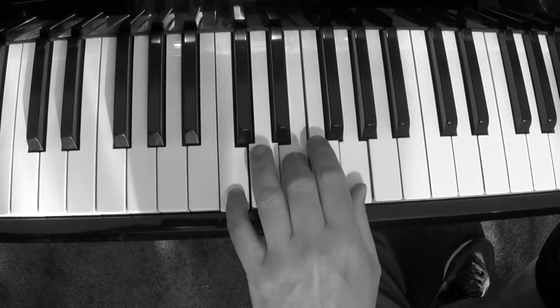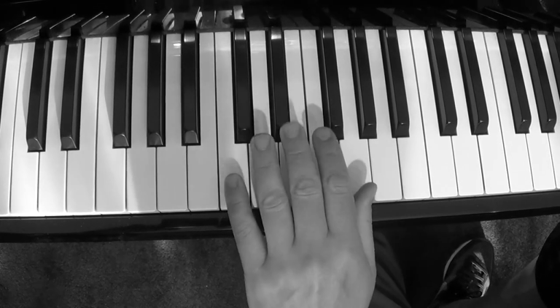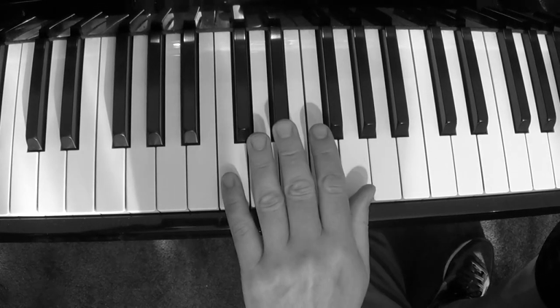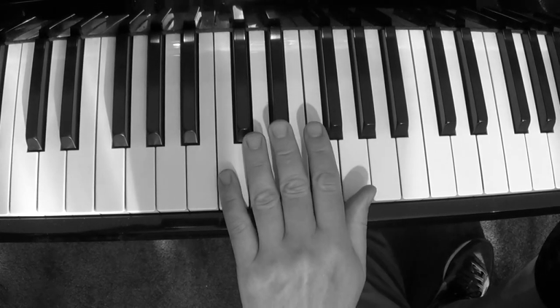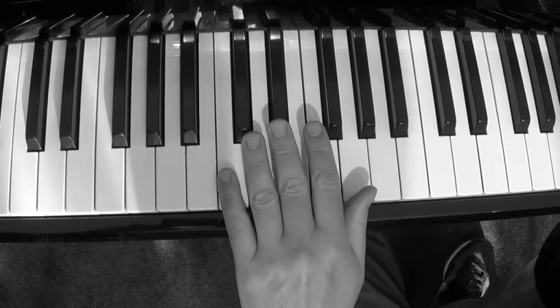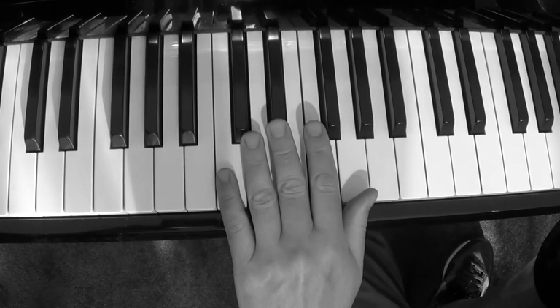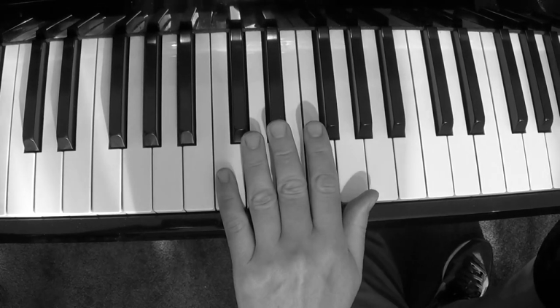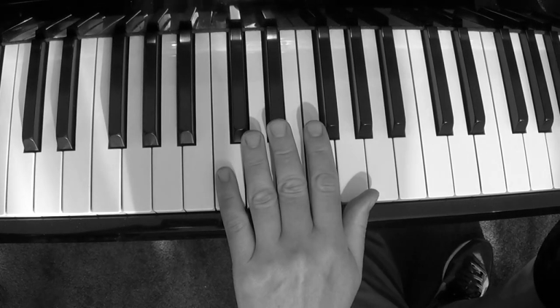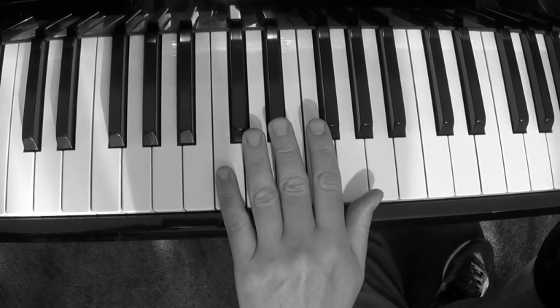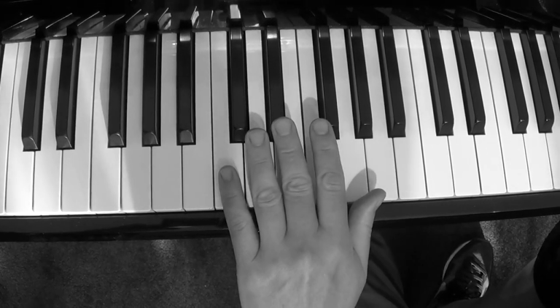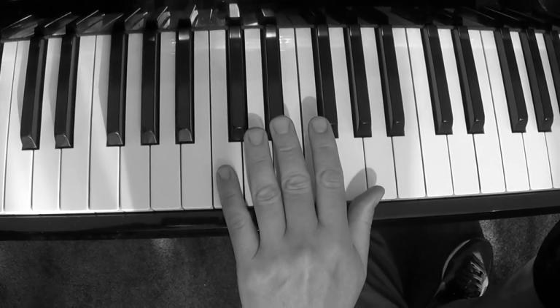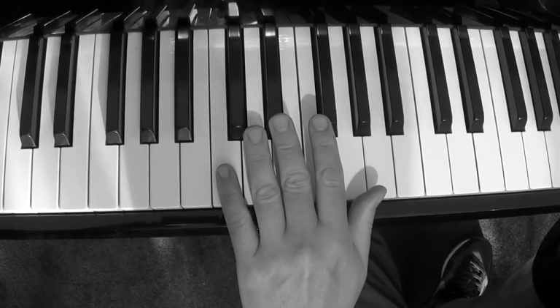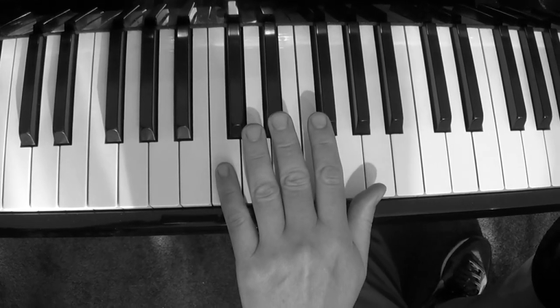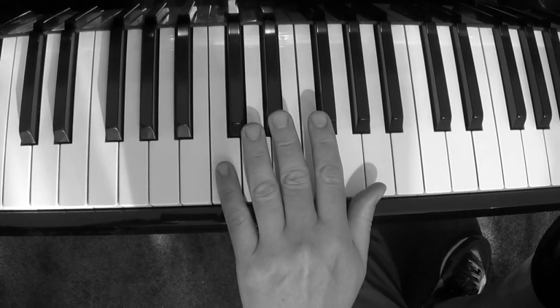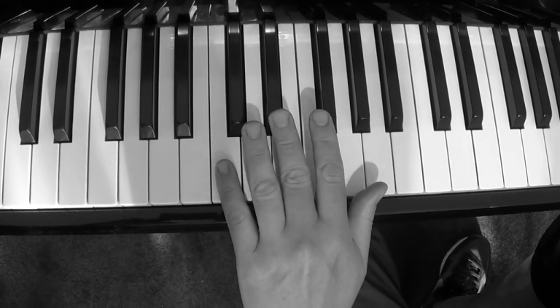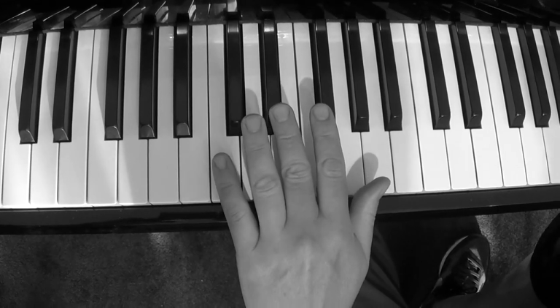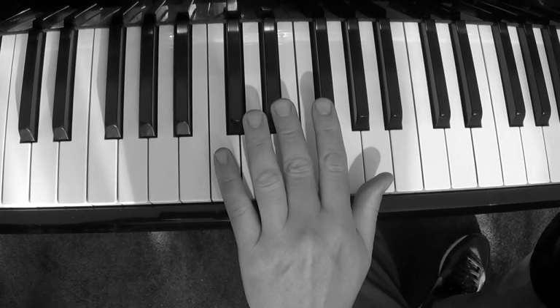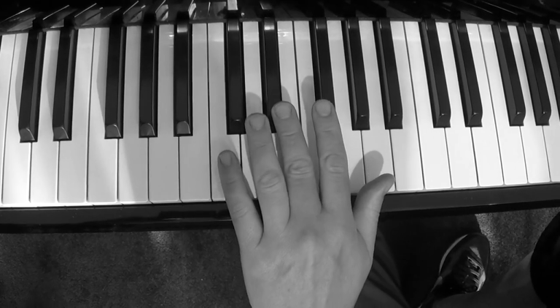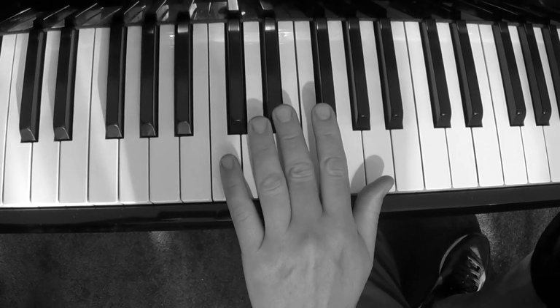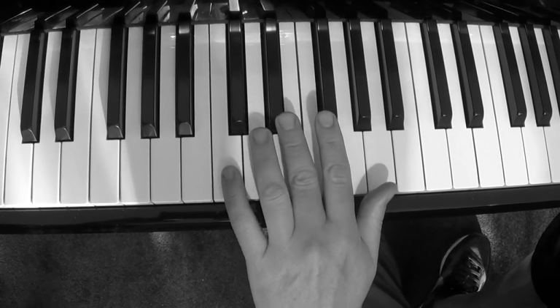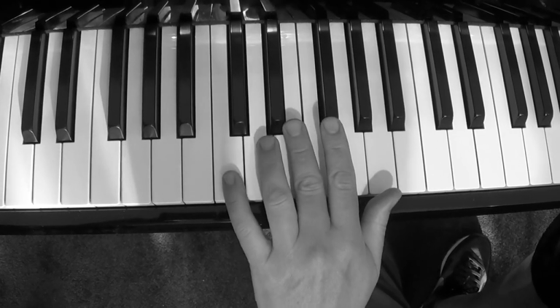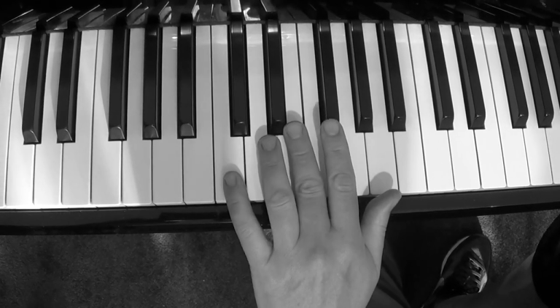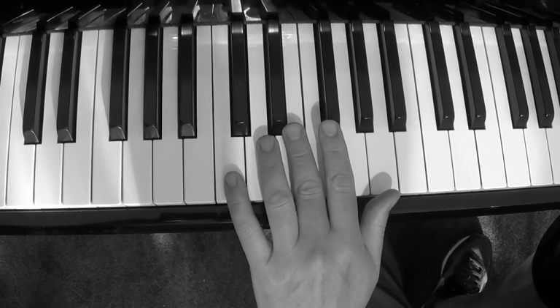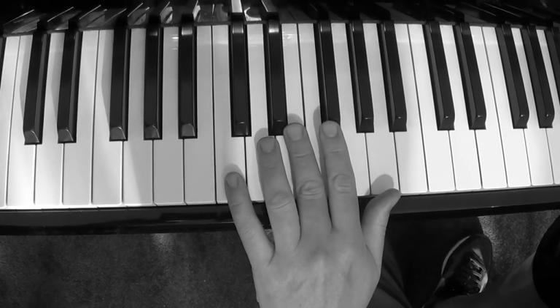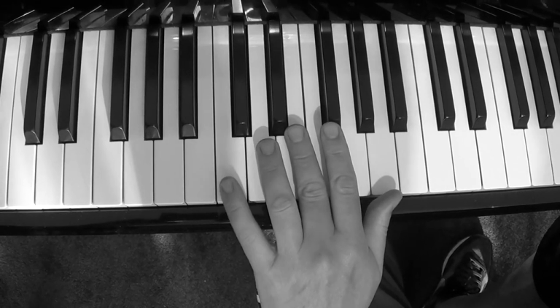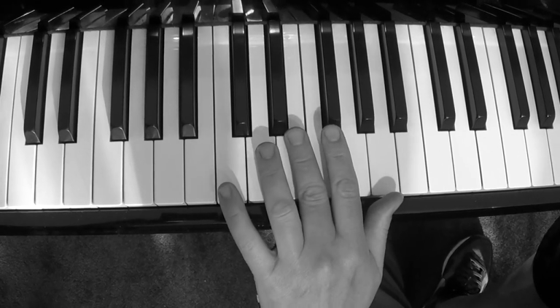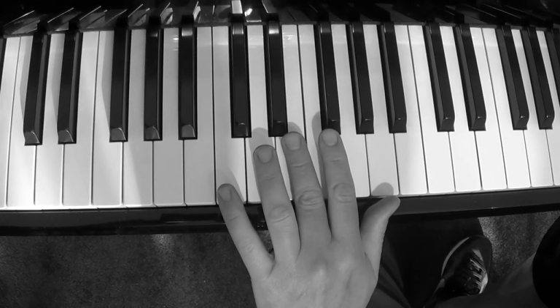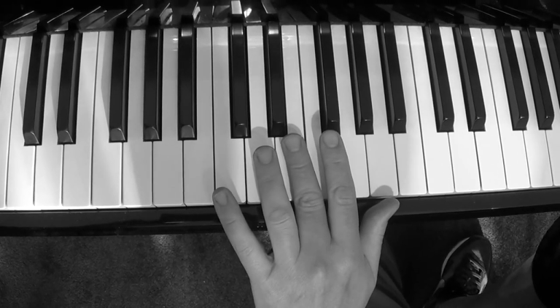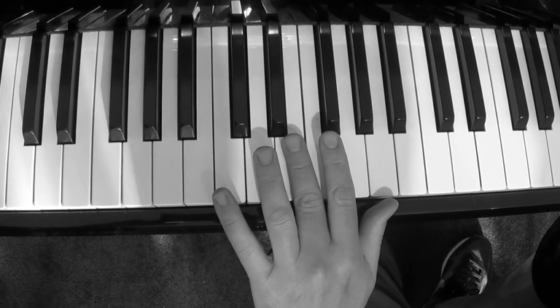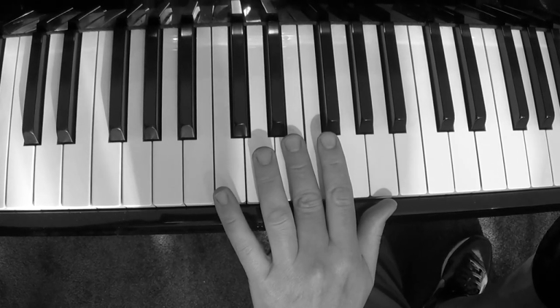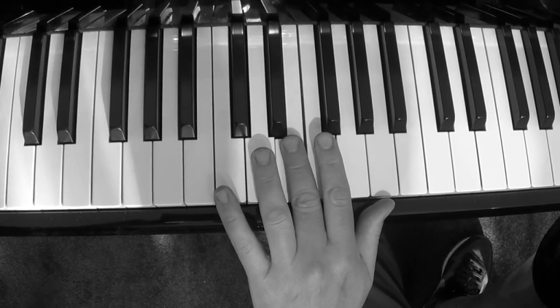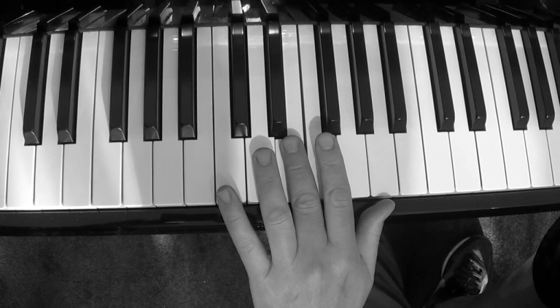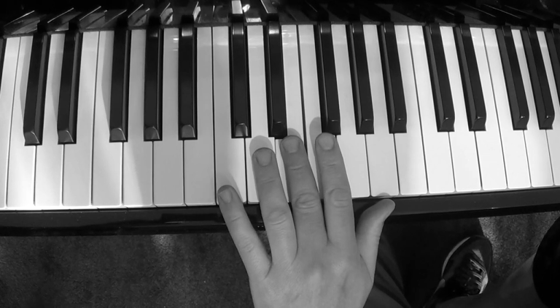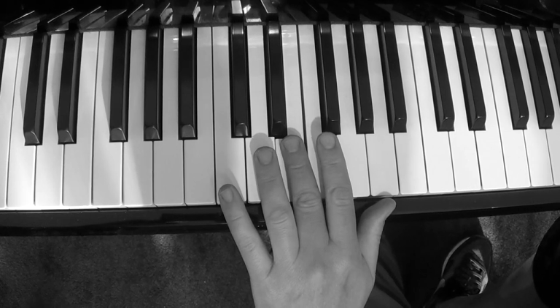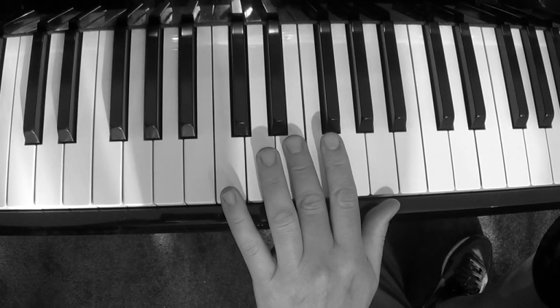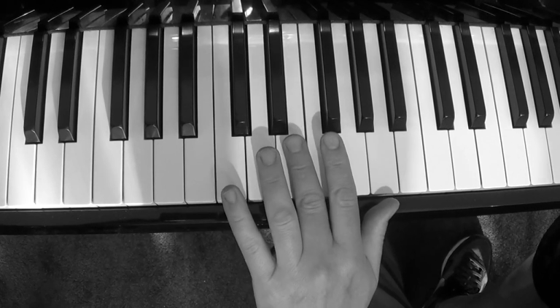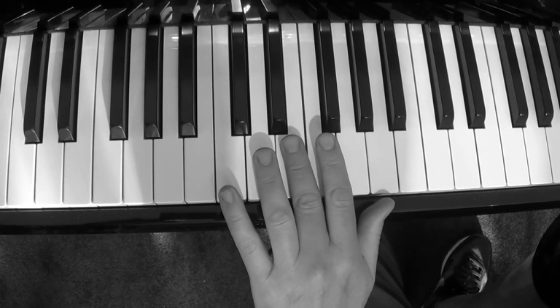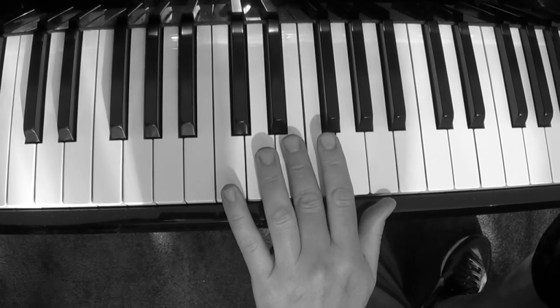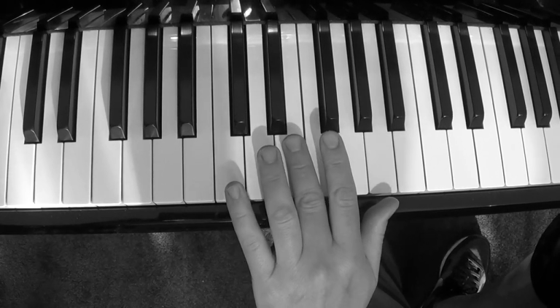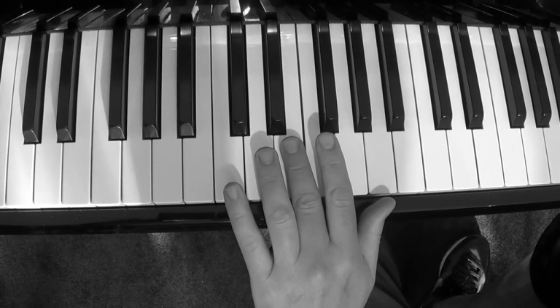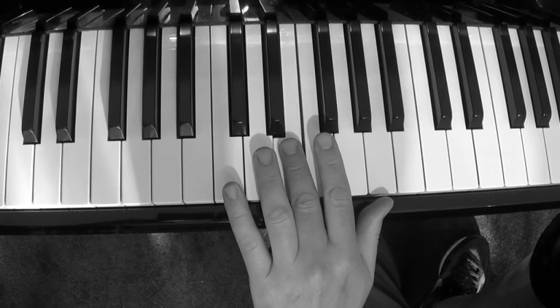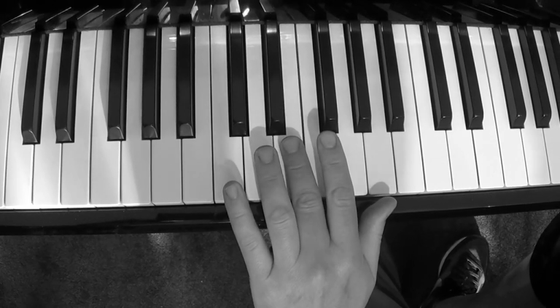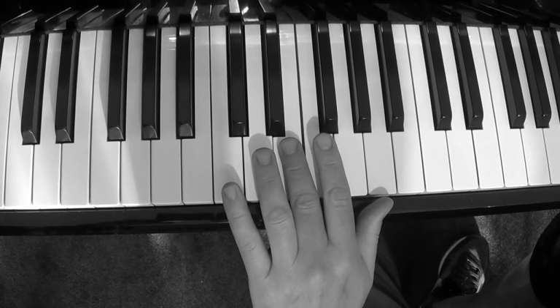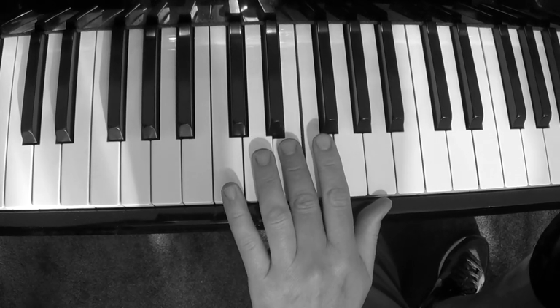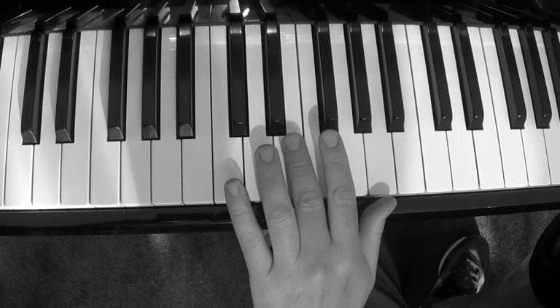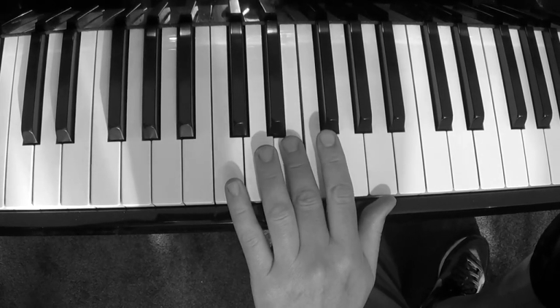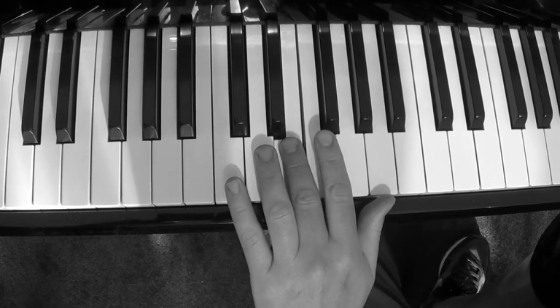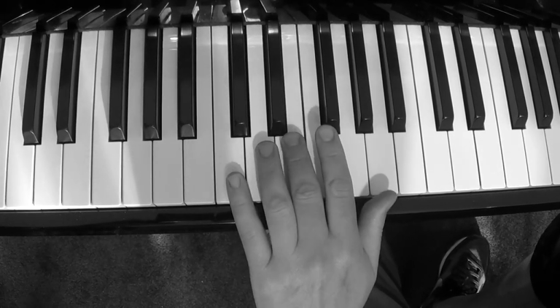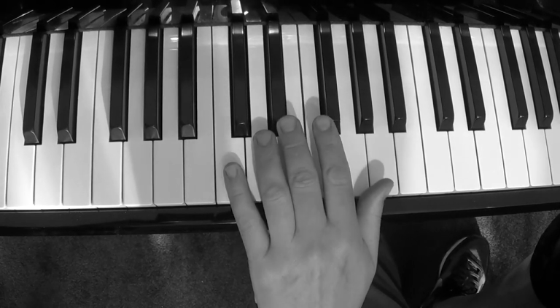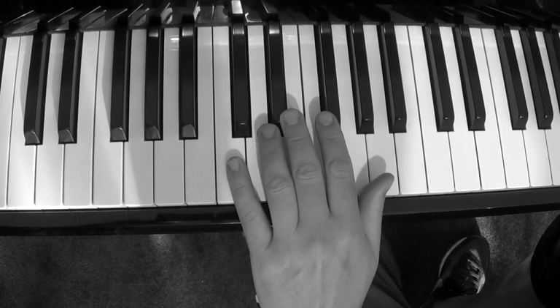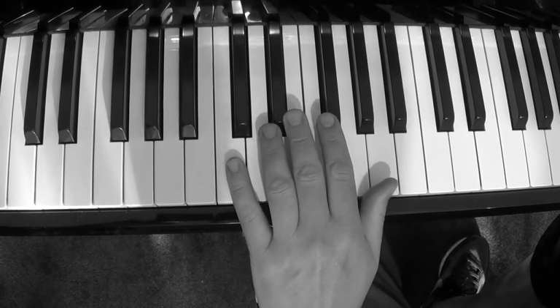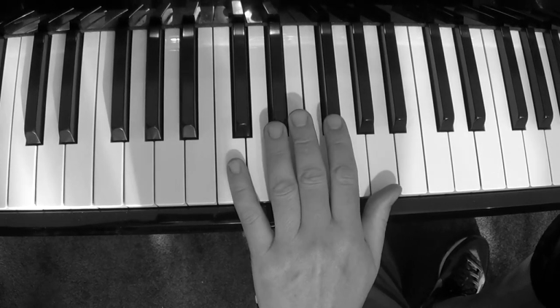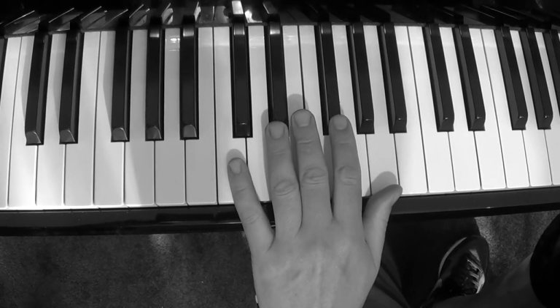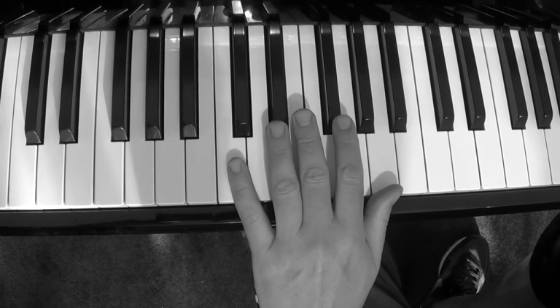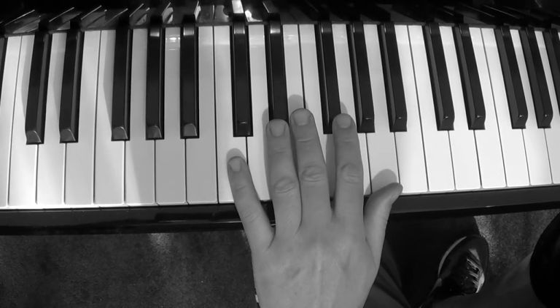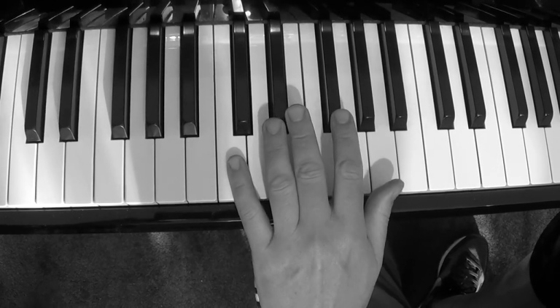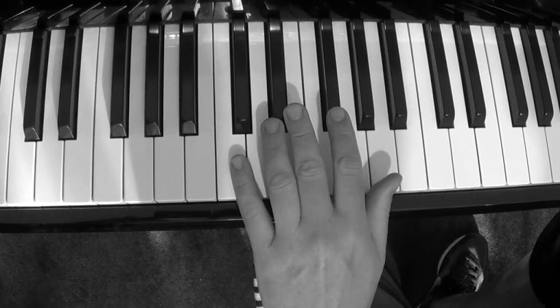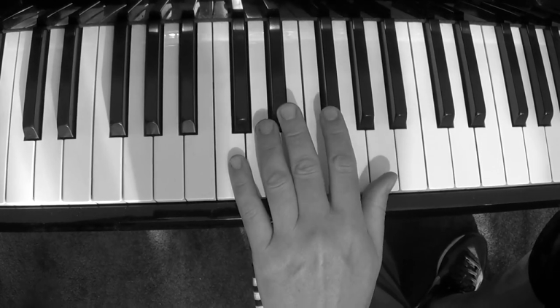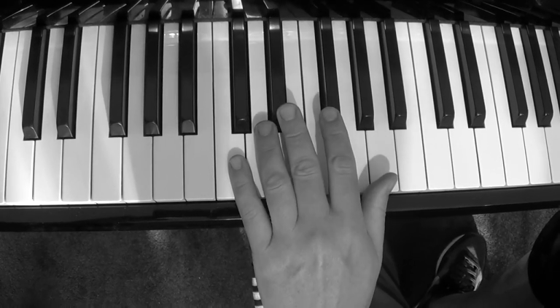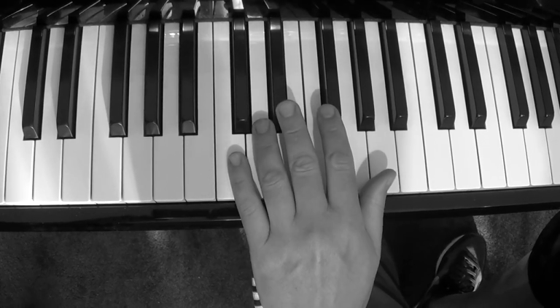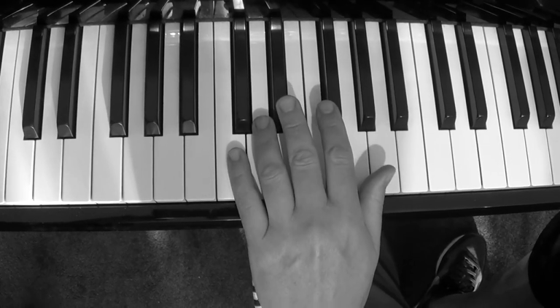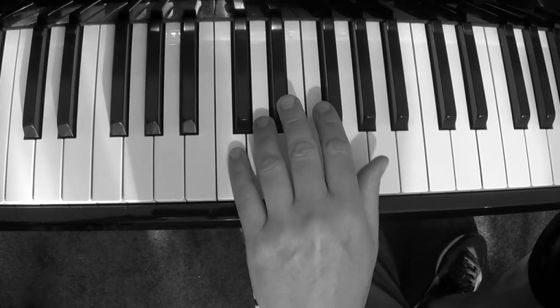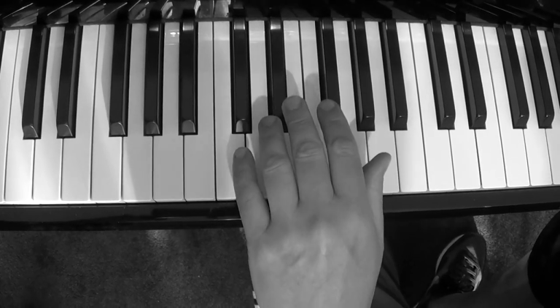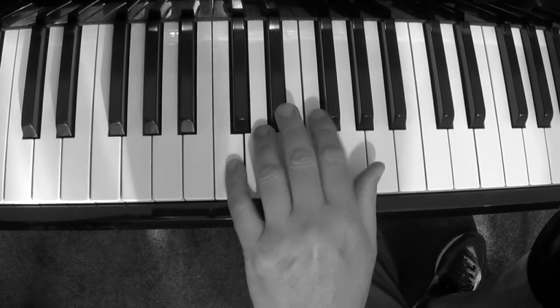Now, what I'm doing — what is the trick to this one — is I'm staying on the third note here. I'm doing this. Watch it.